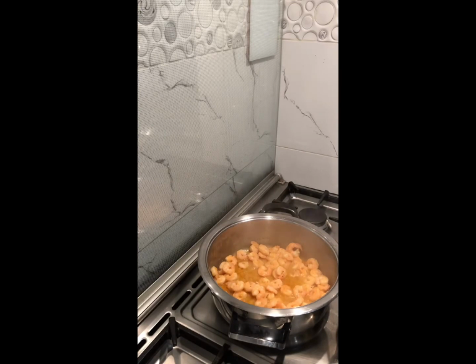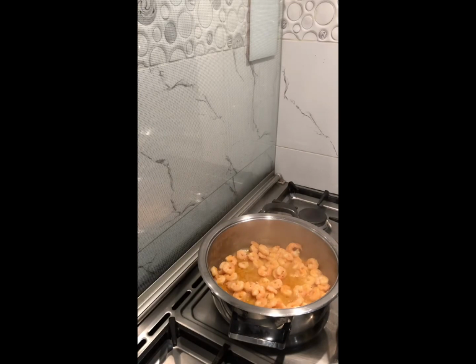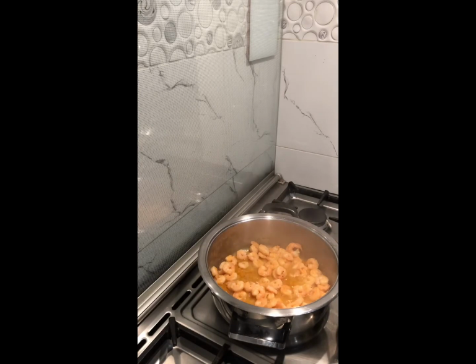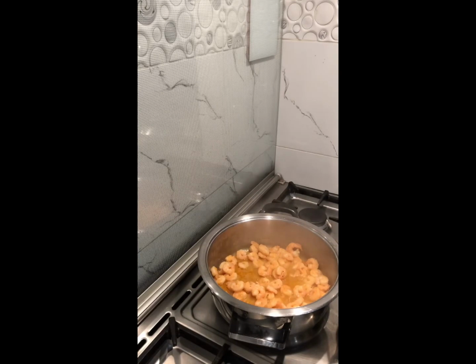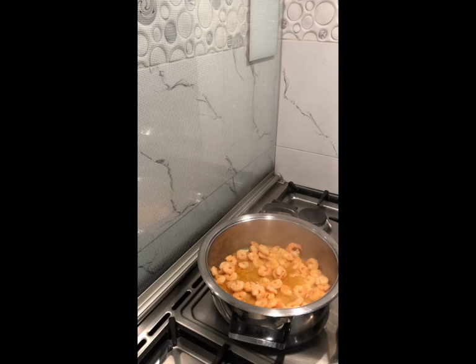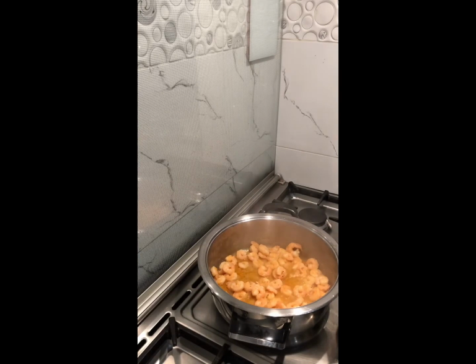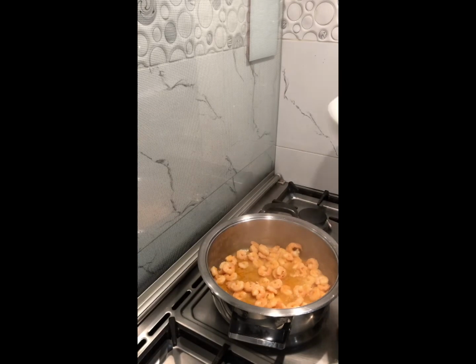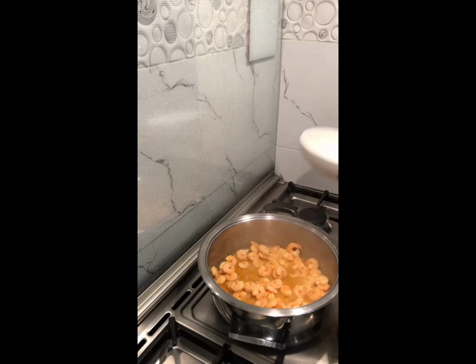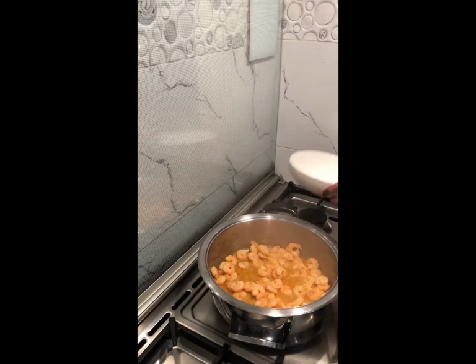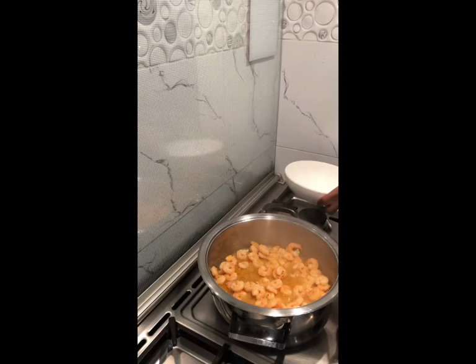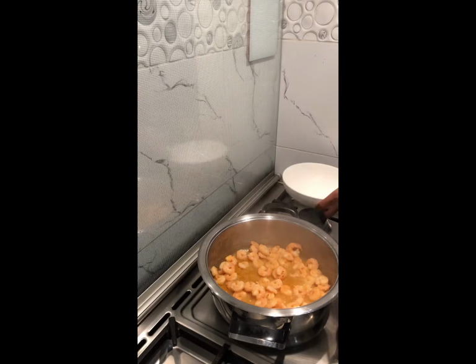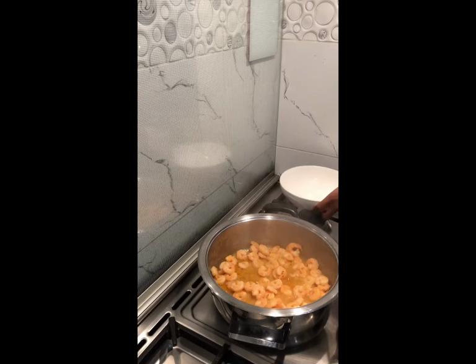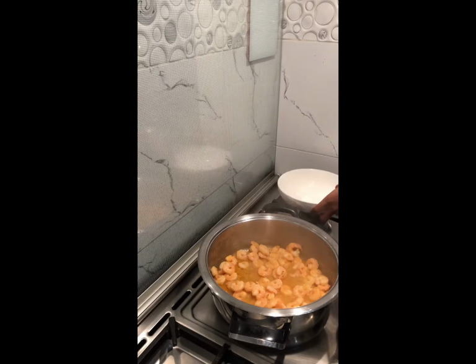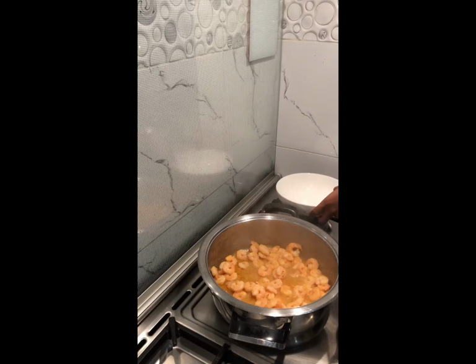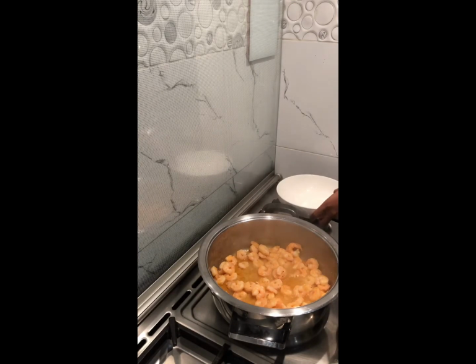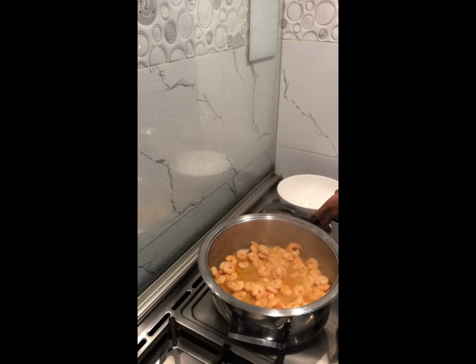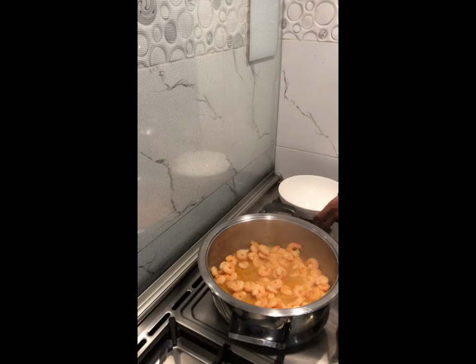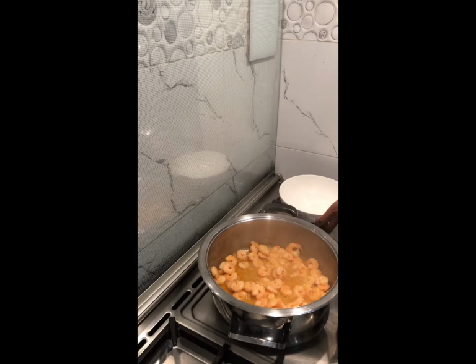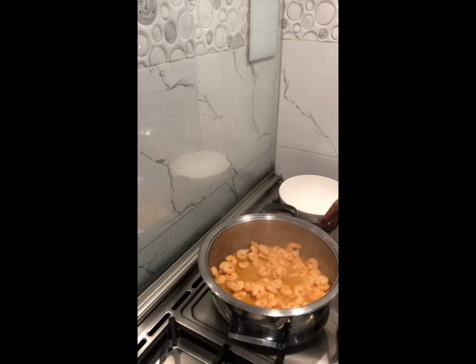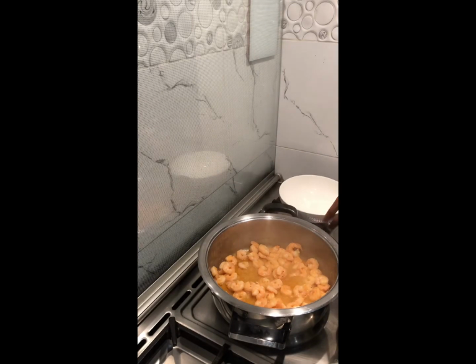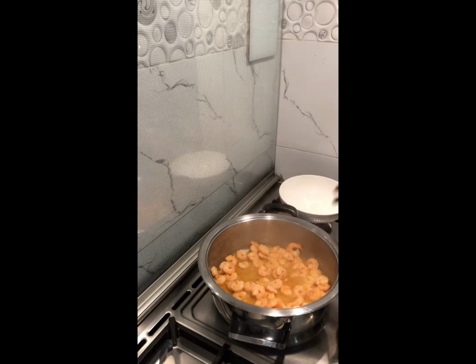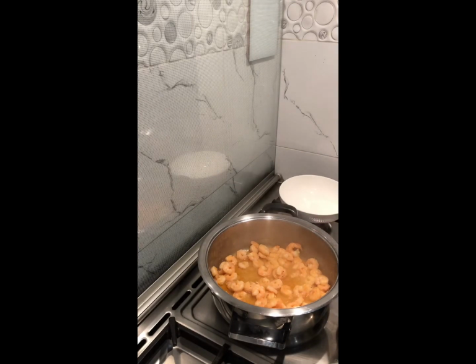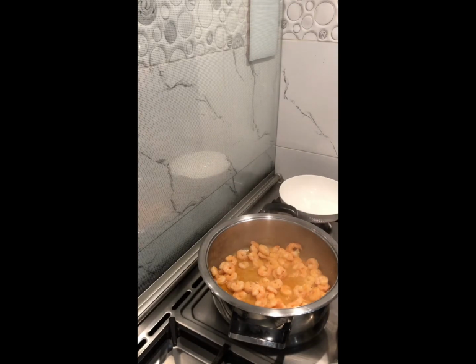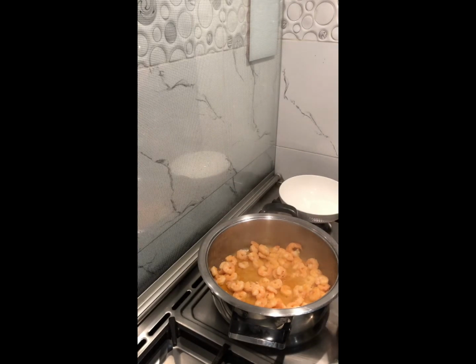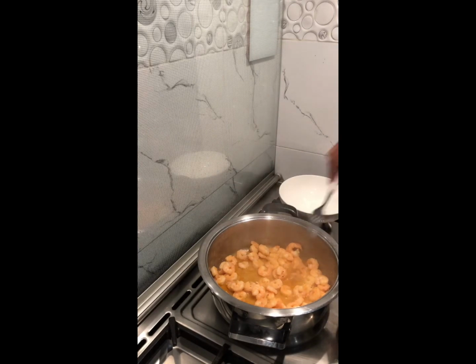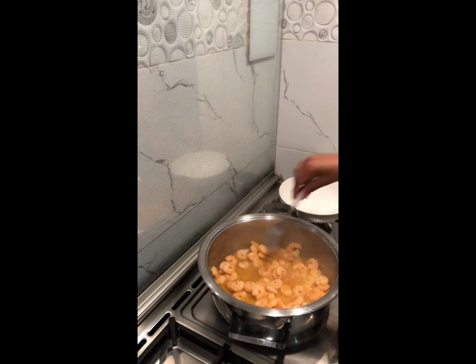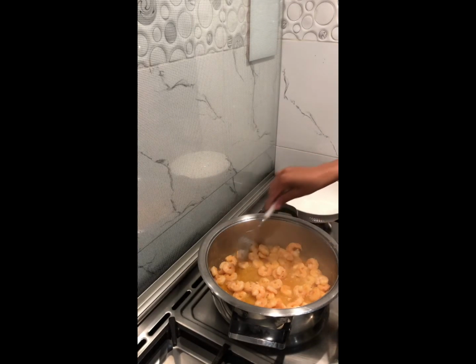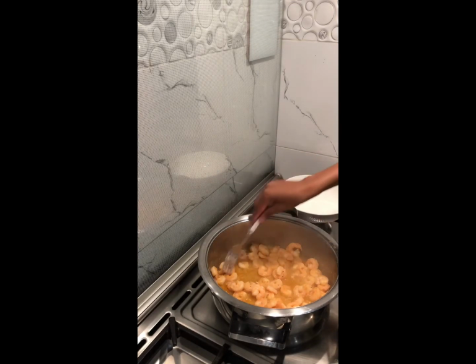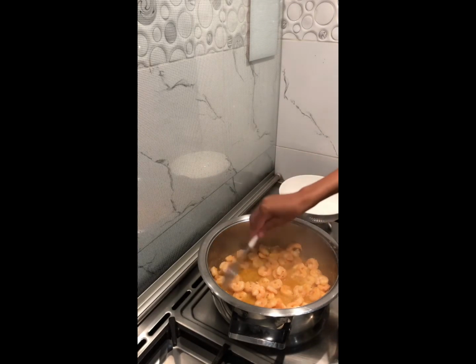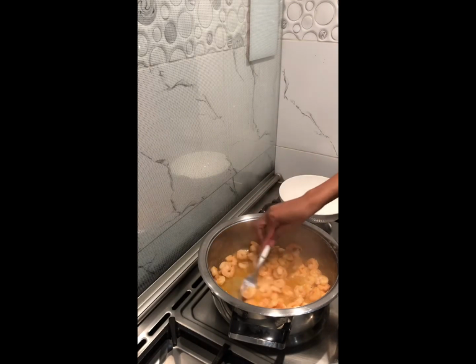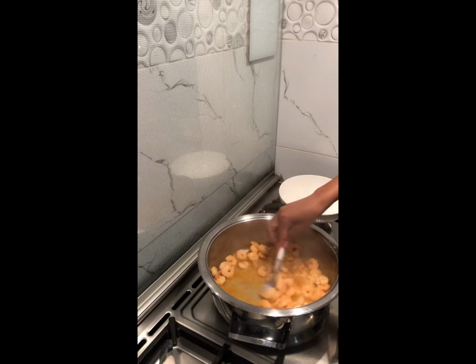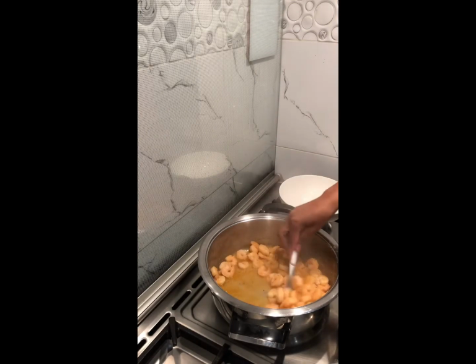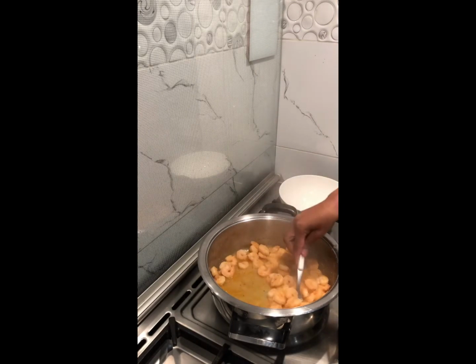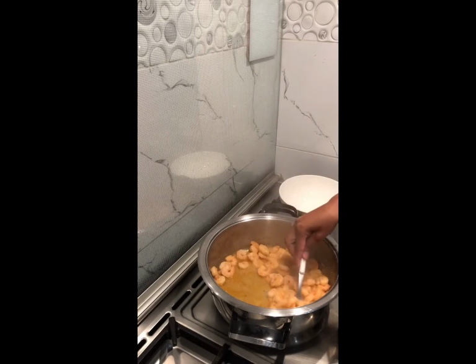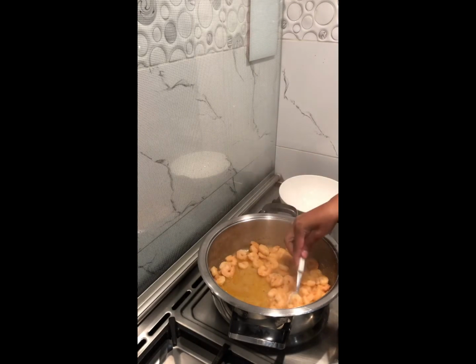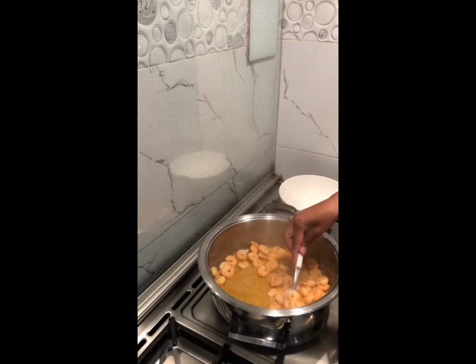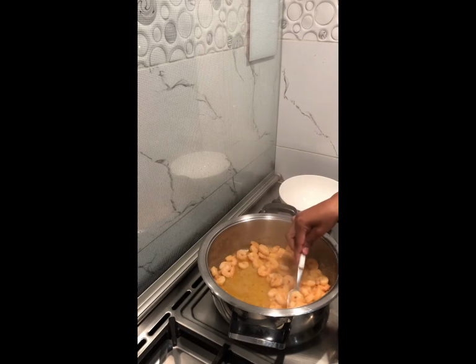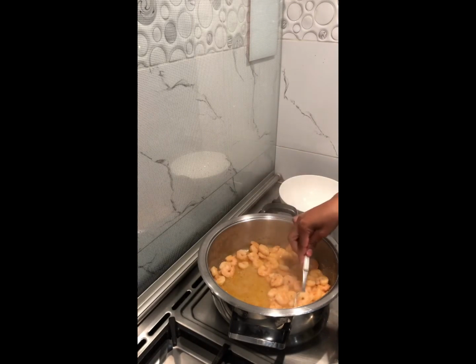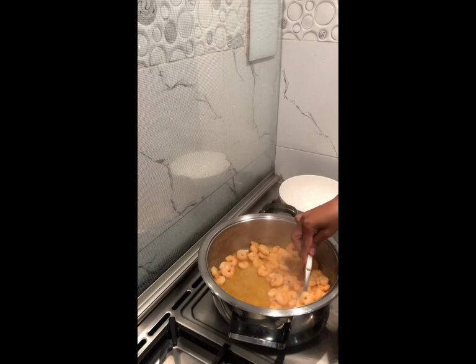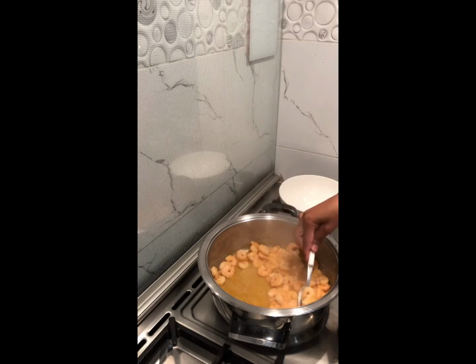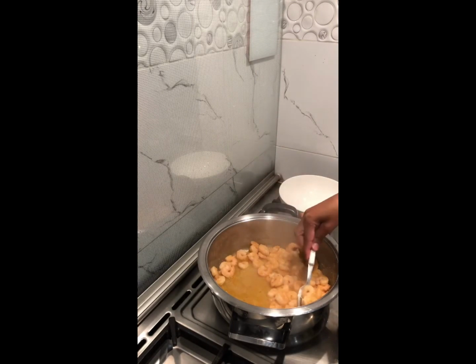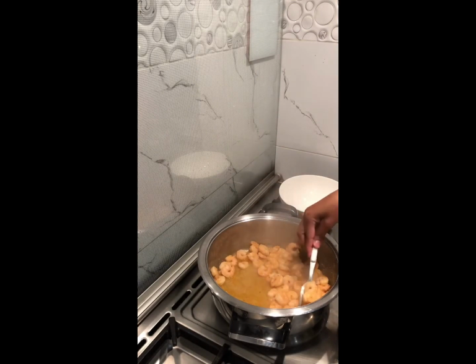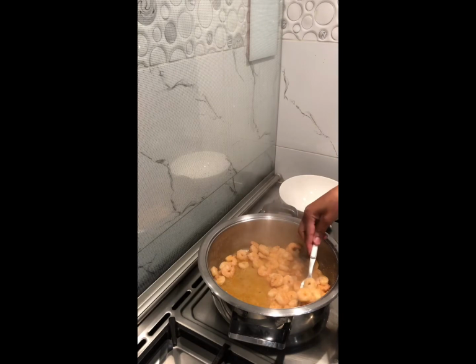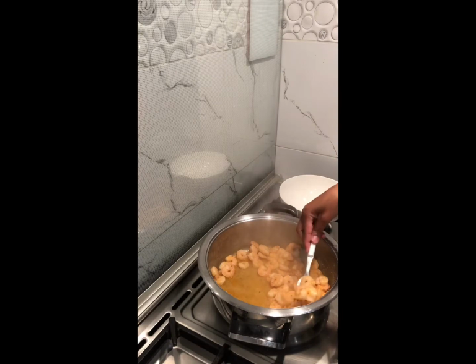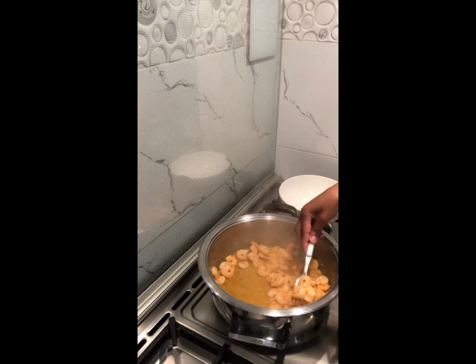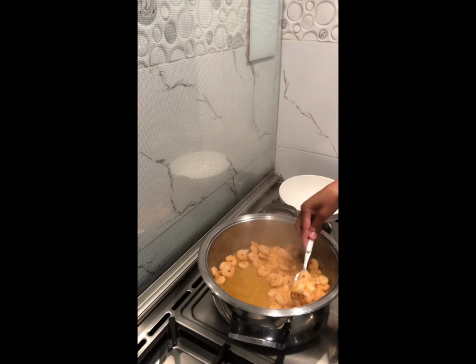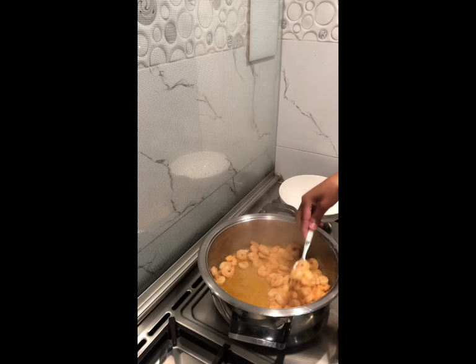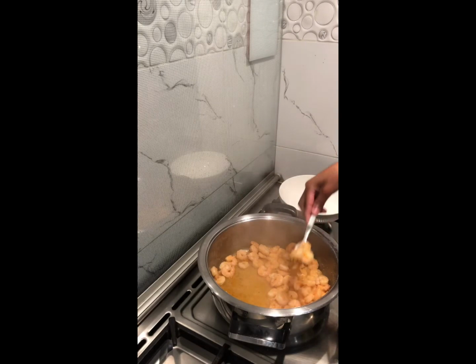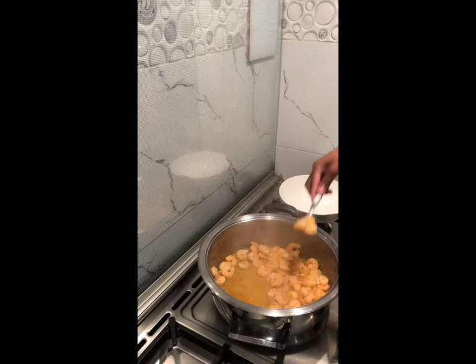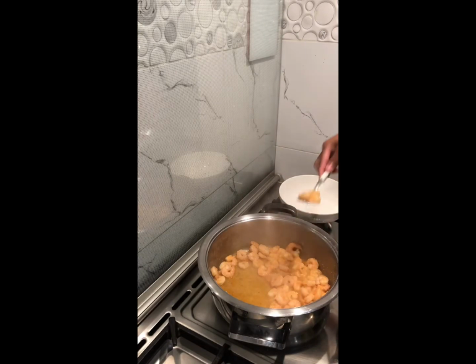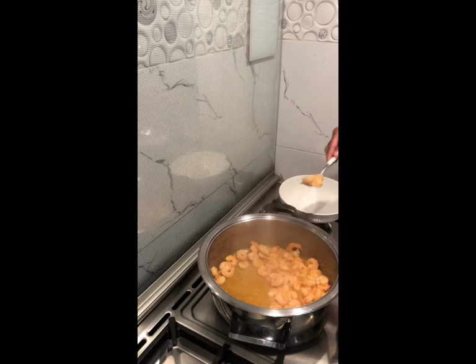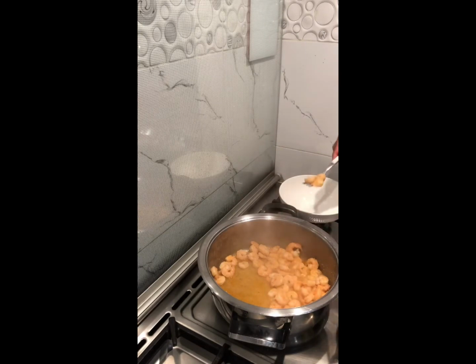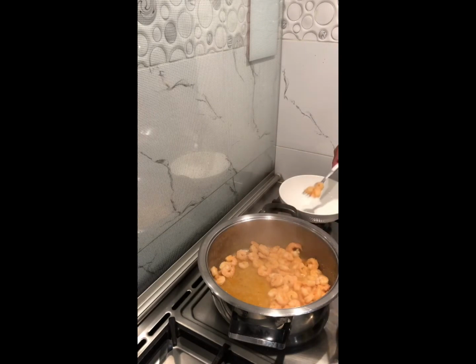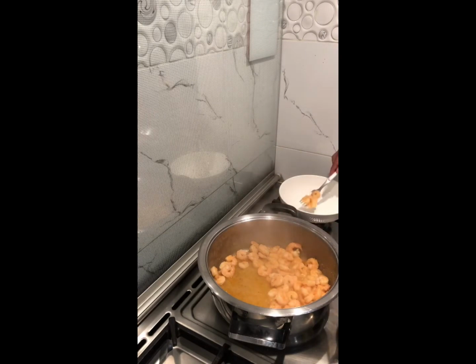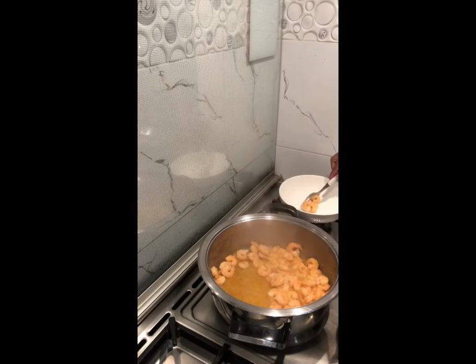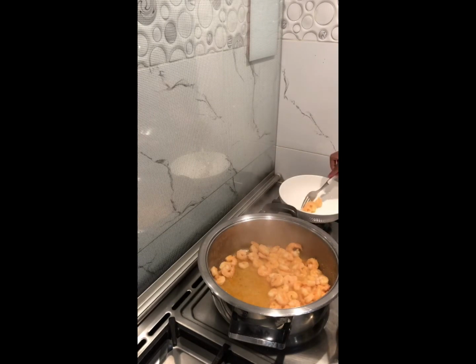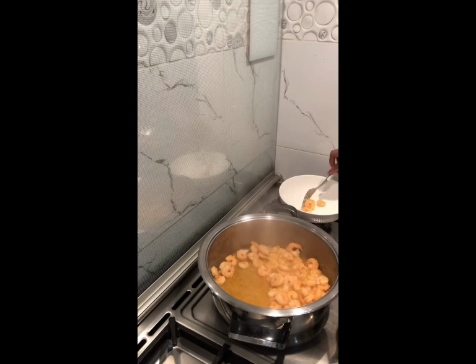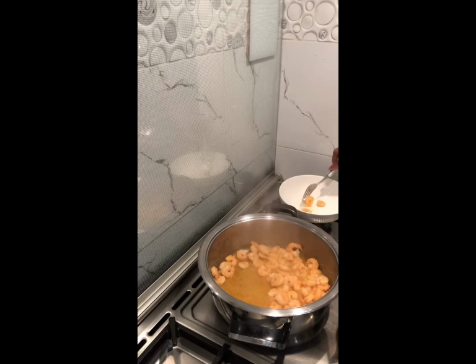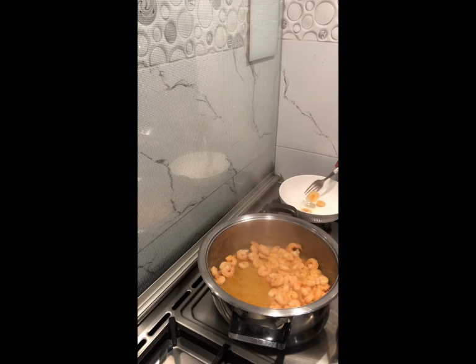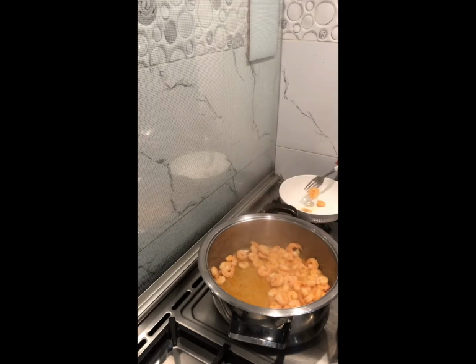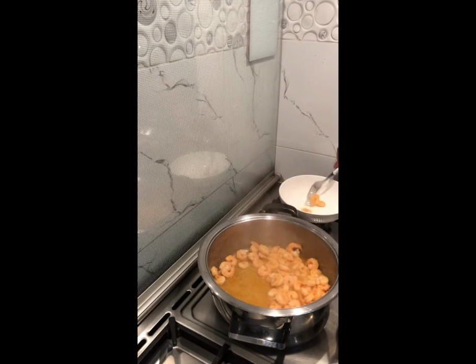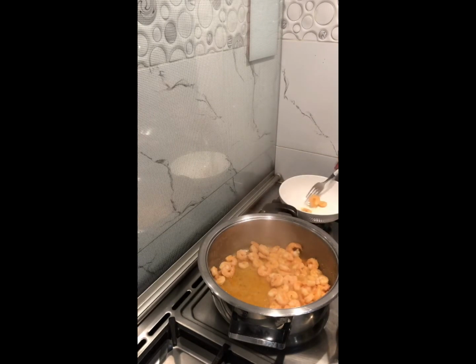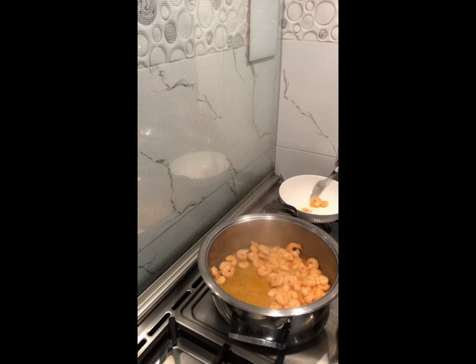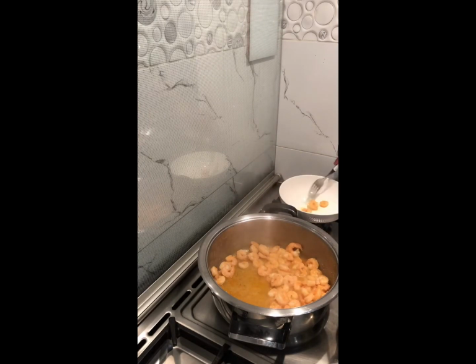Then you want to transfer your prawns into a bowl, a dish, or a plate — whatever you choose.